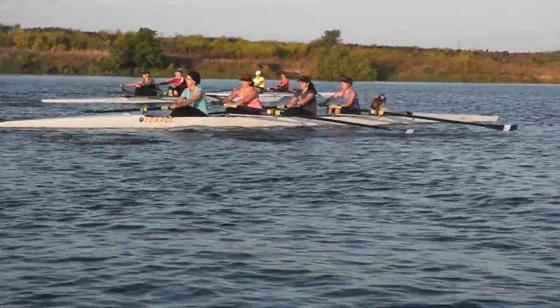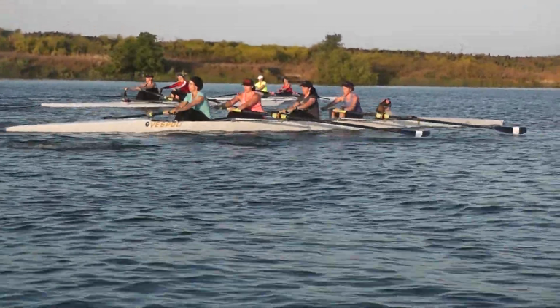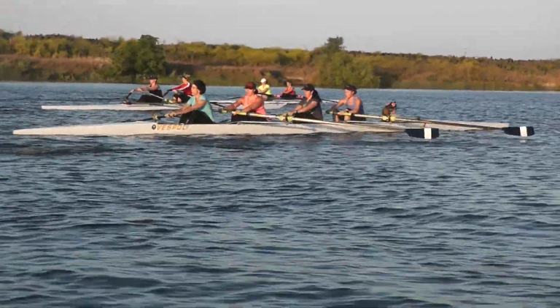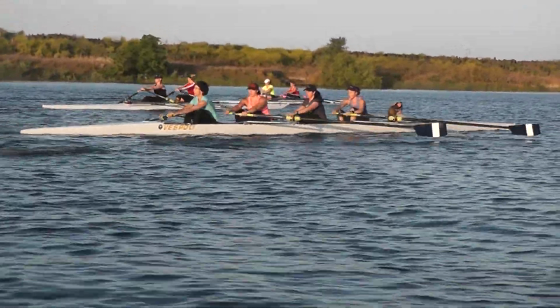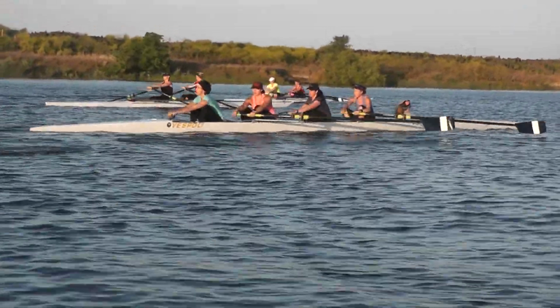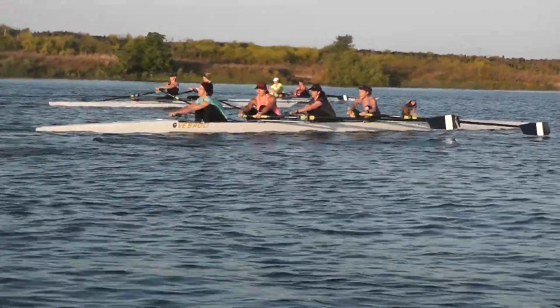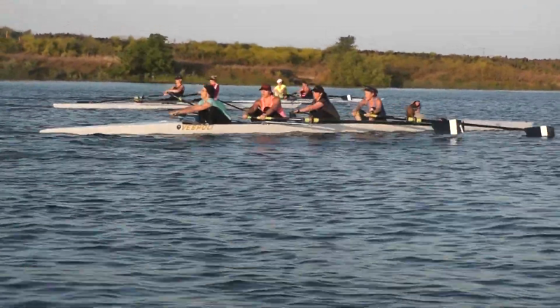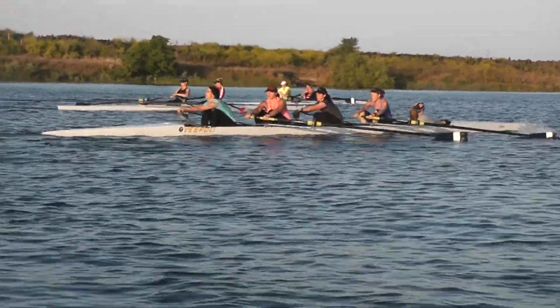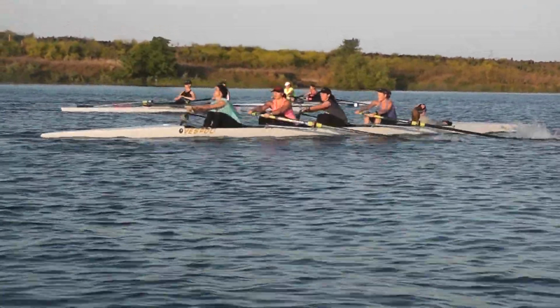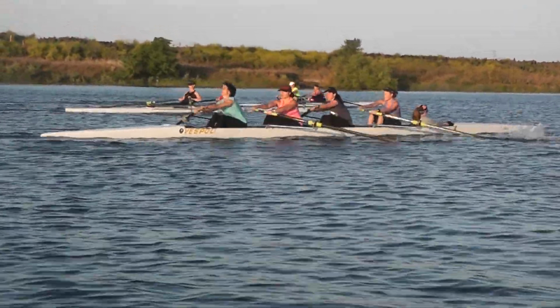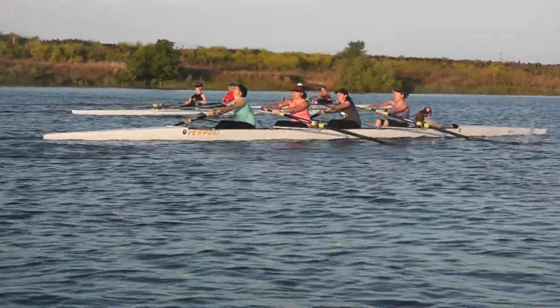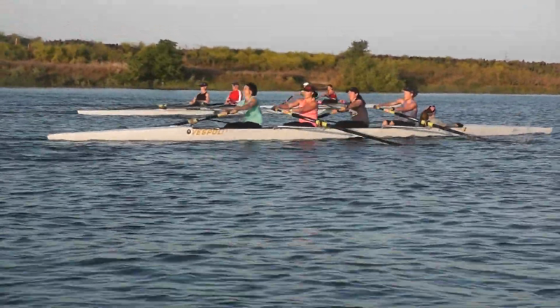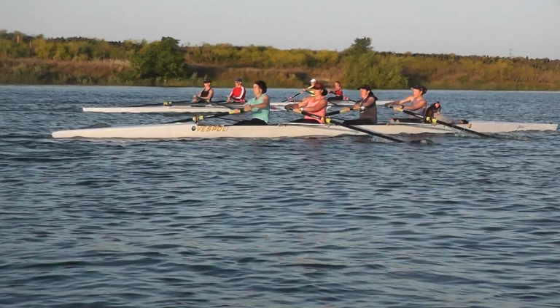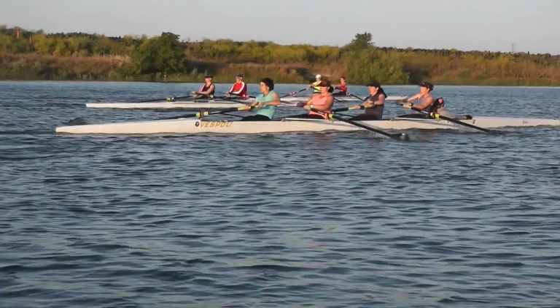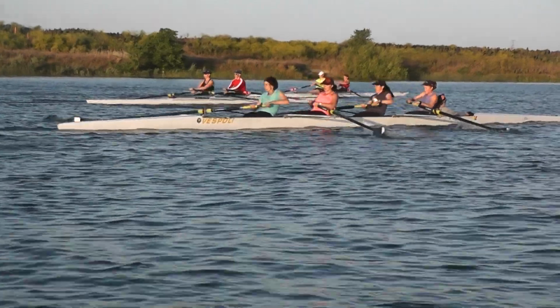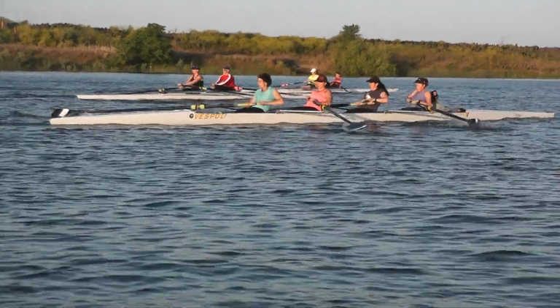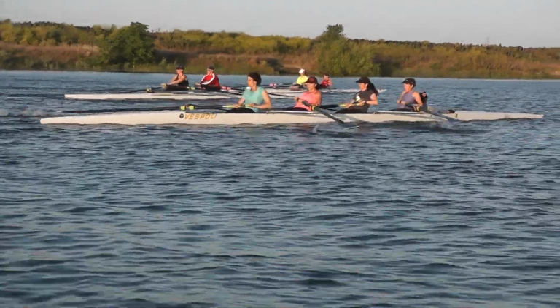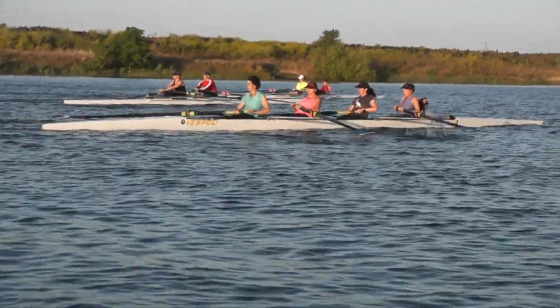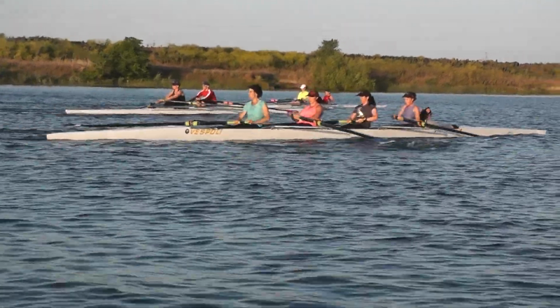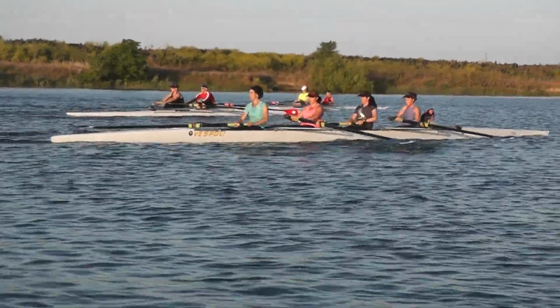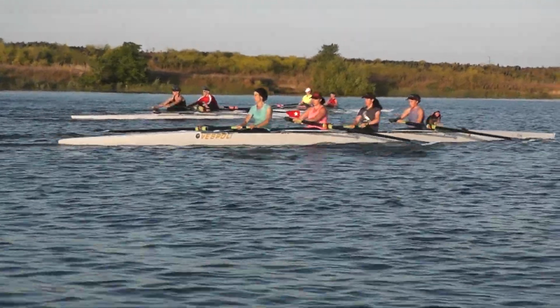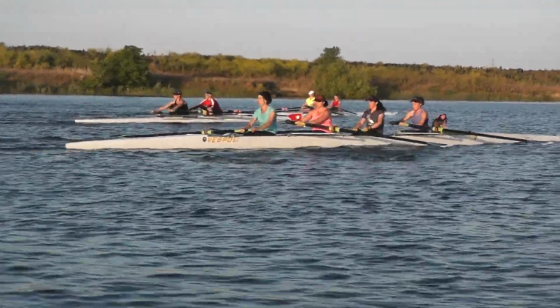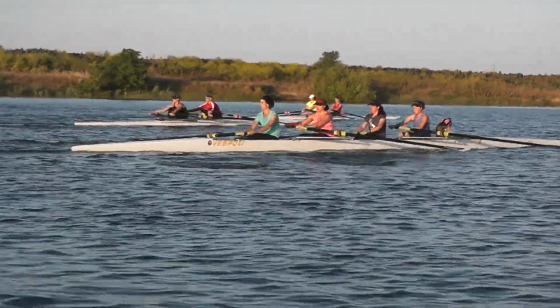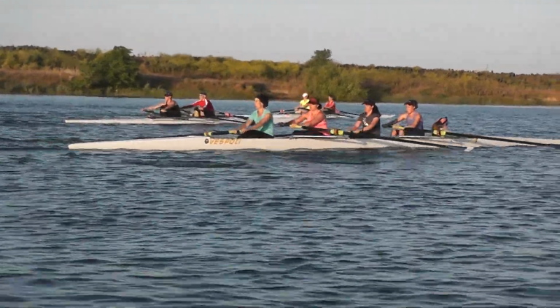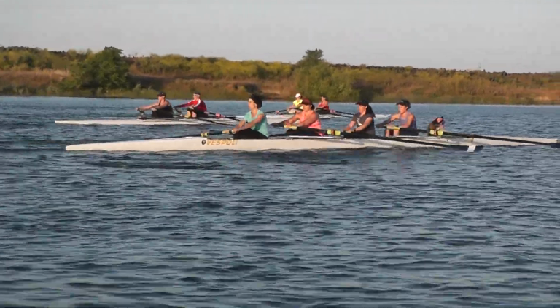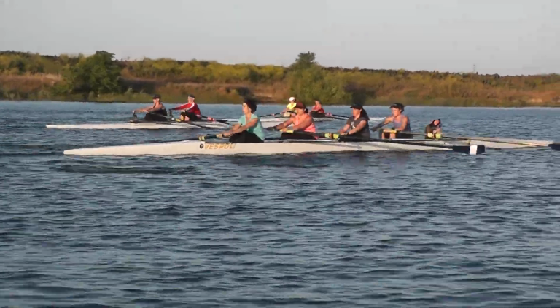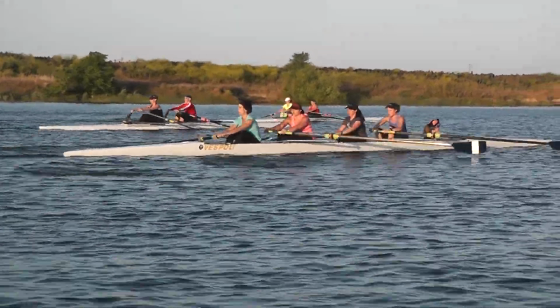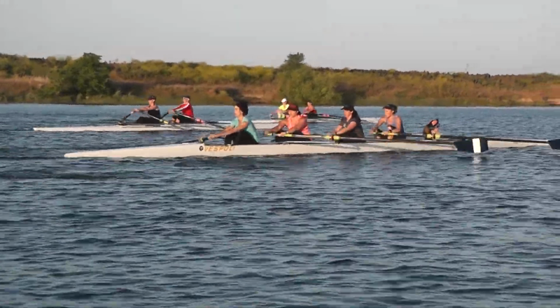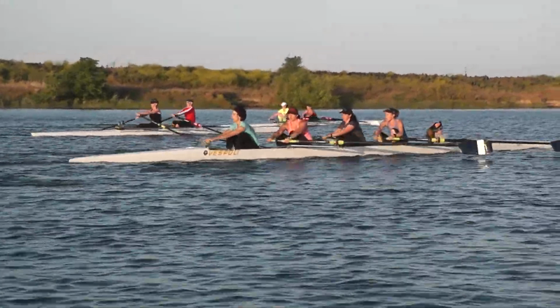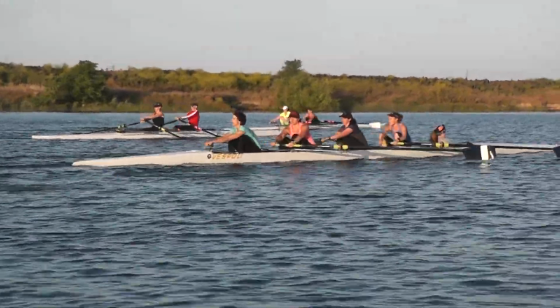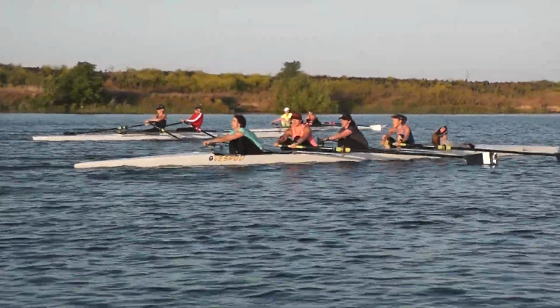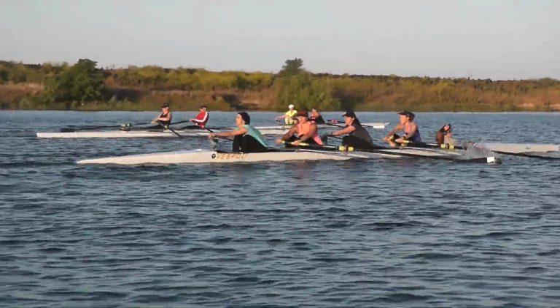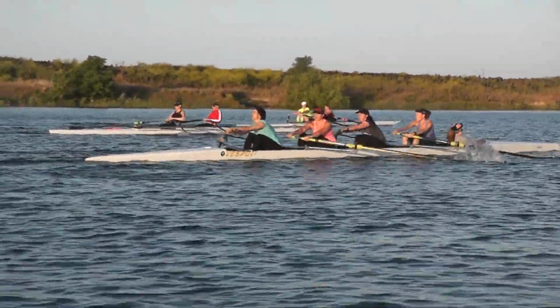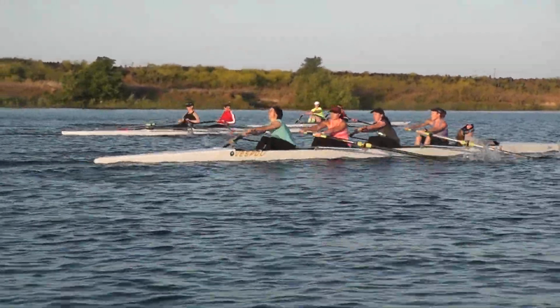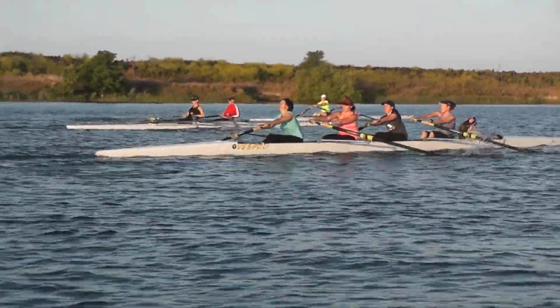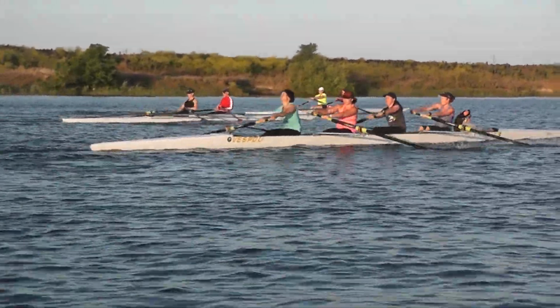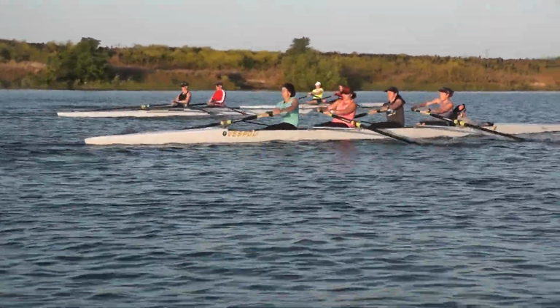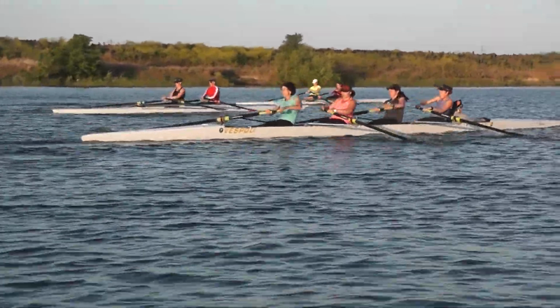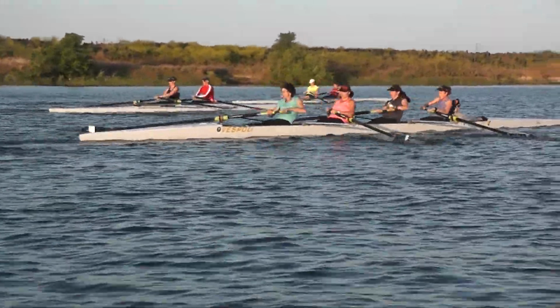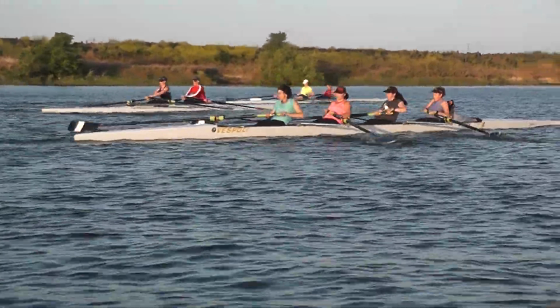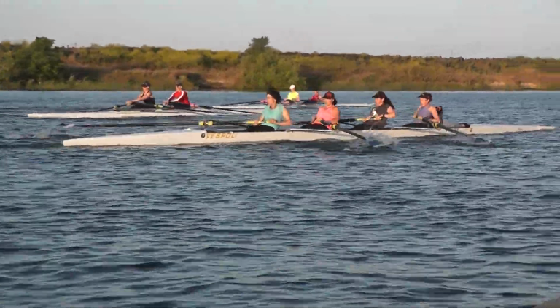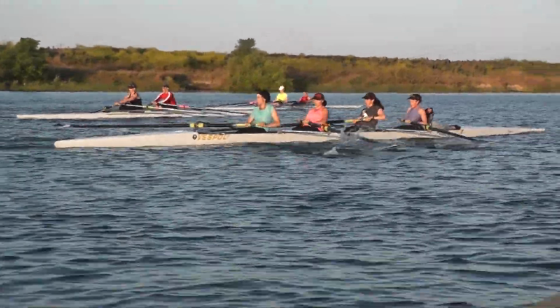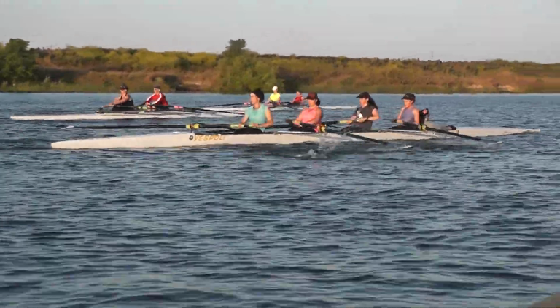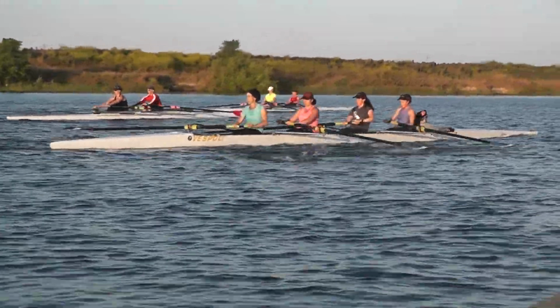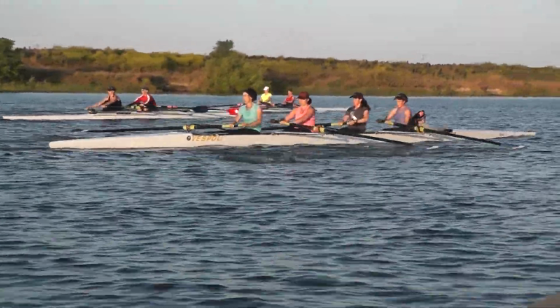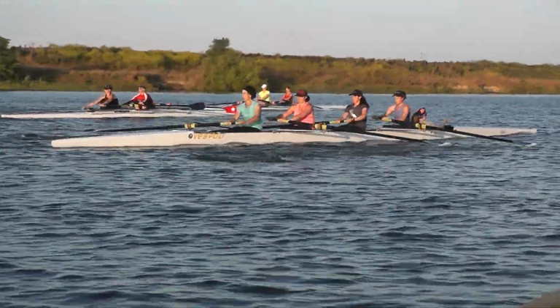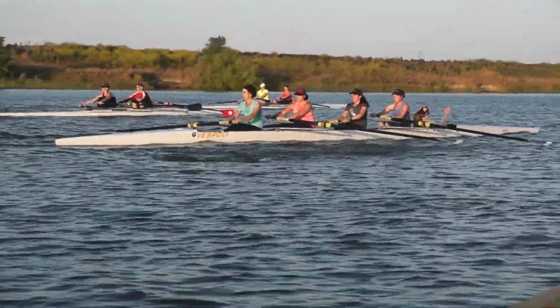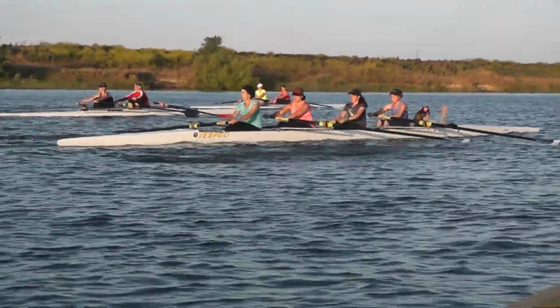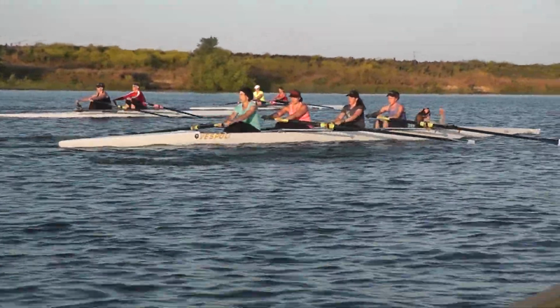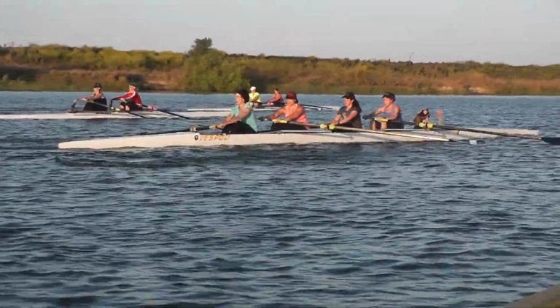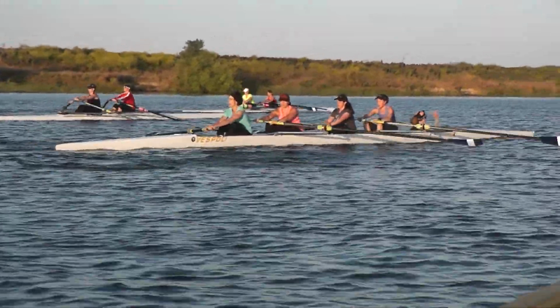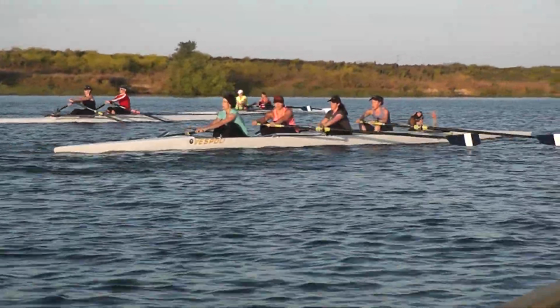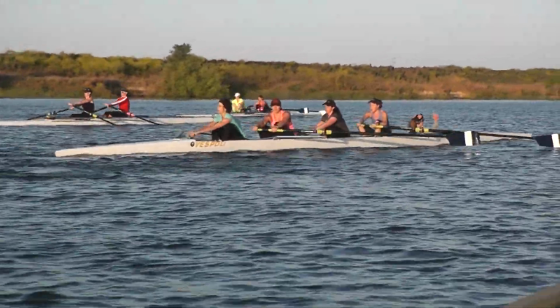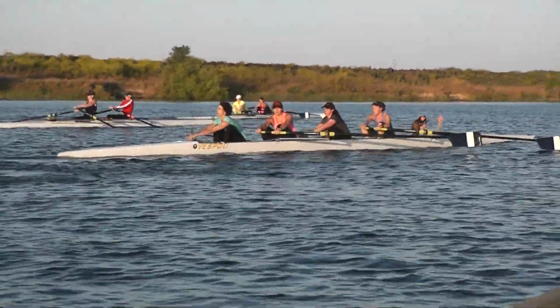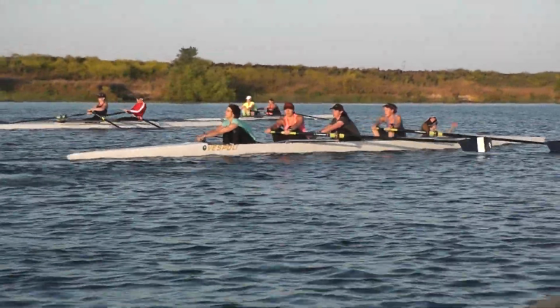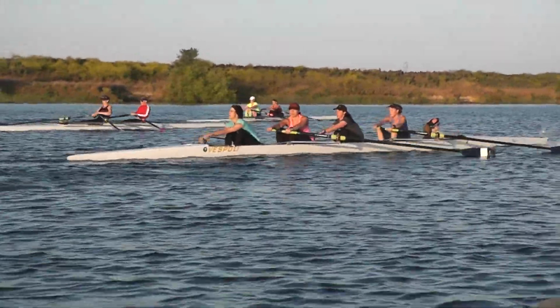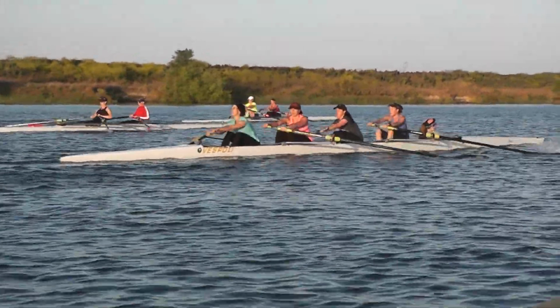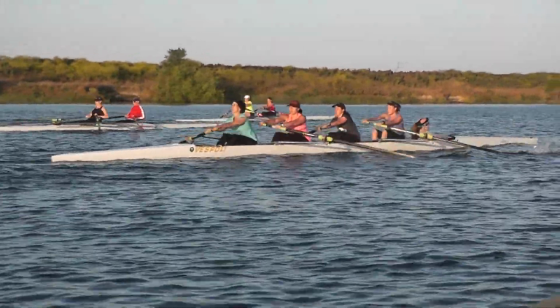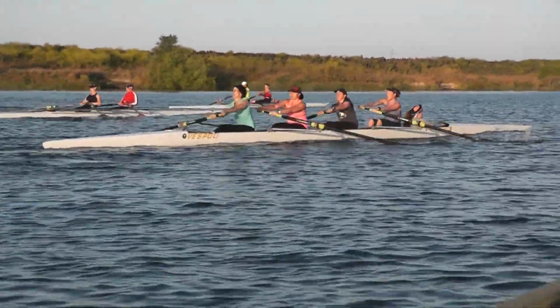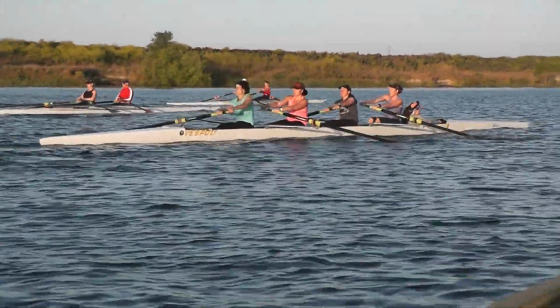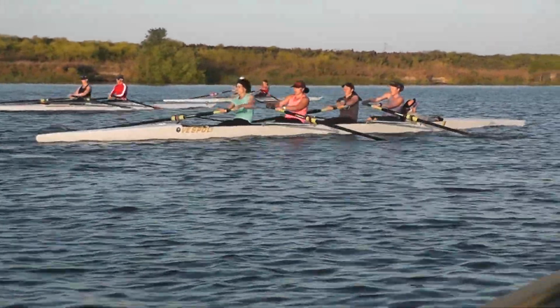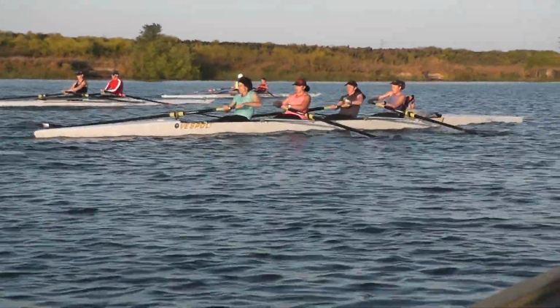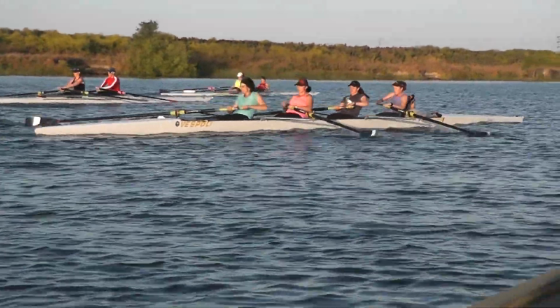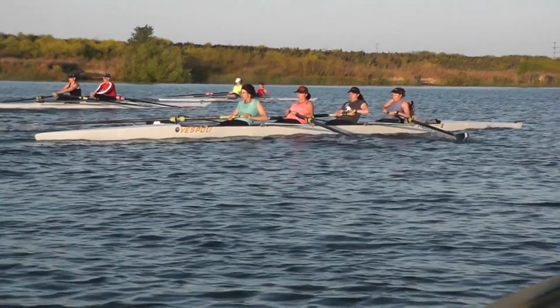All four in the four, Natalie. Let's have them pick up a little bit more pop, rise the catch, a little more kick. Natalie, can you give a call at the catches?